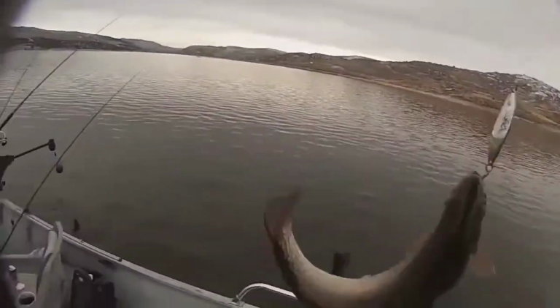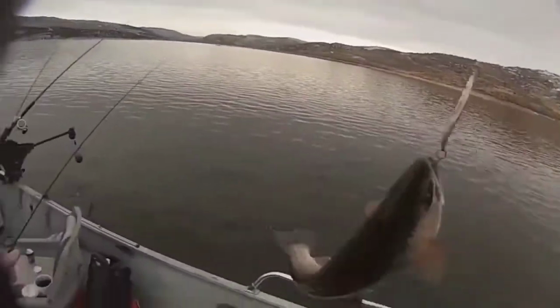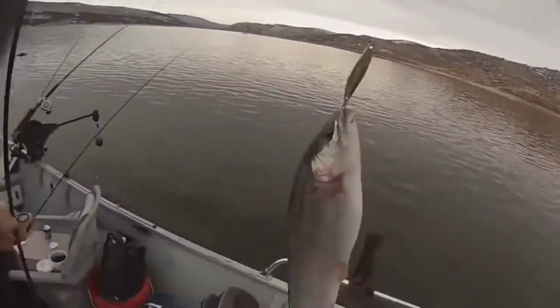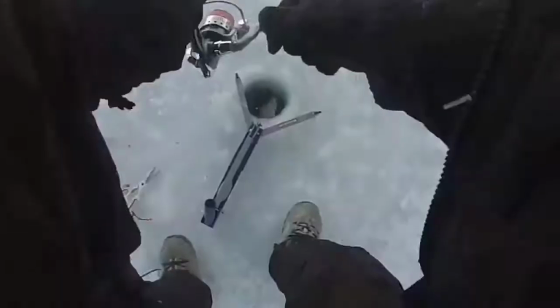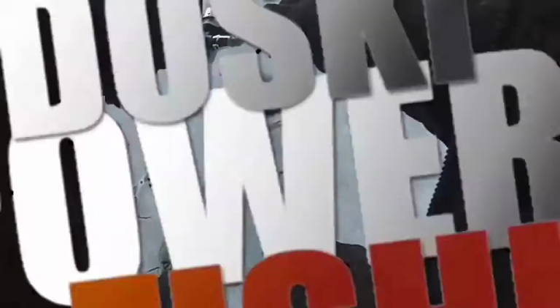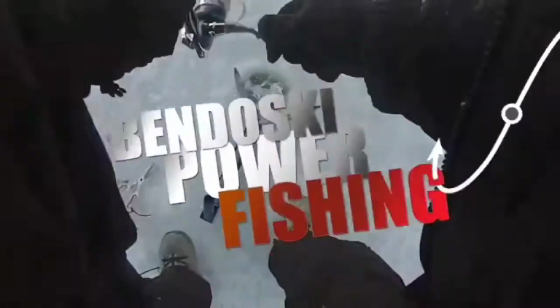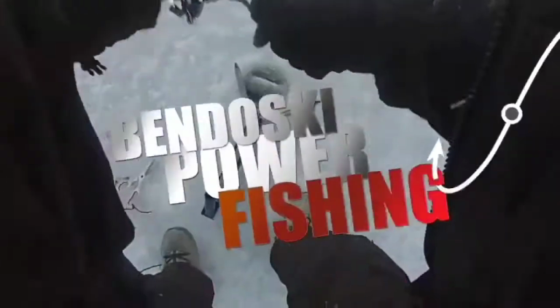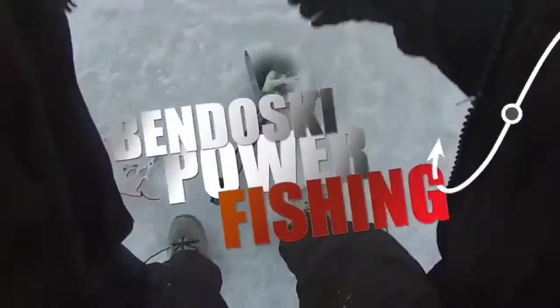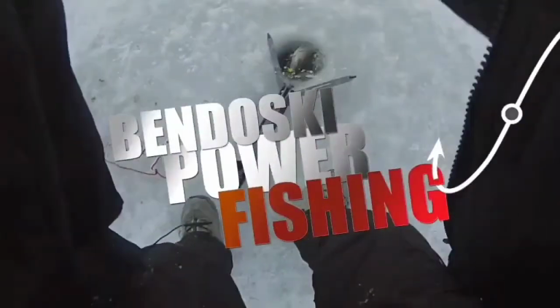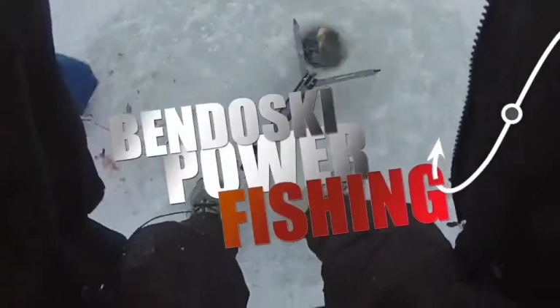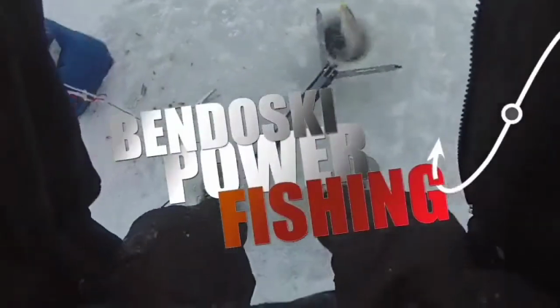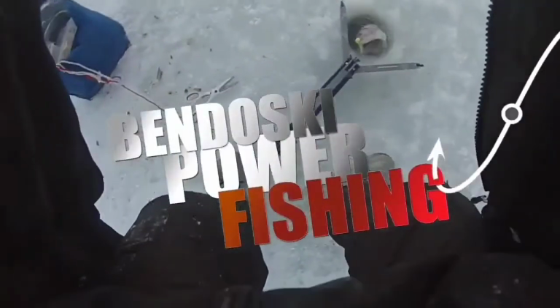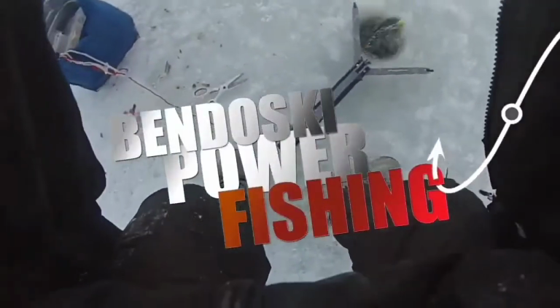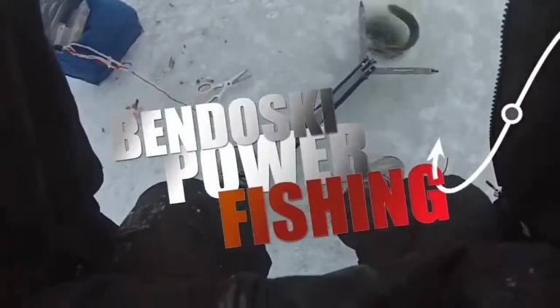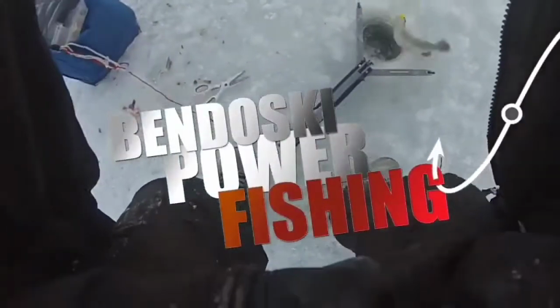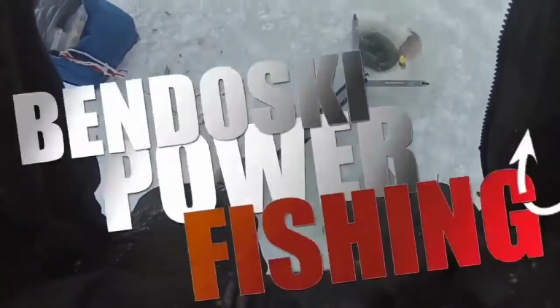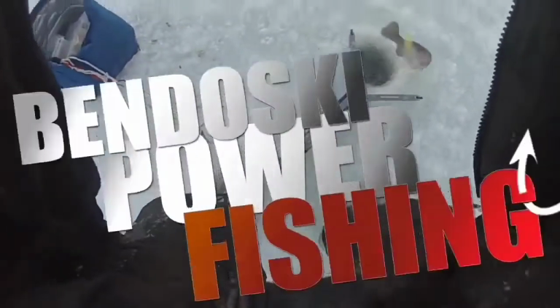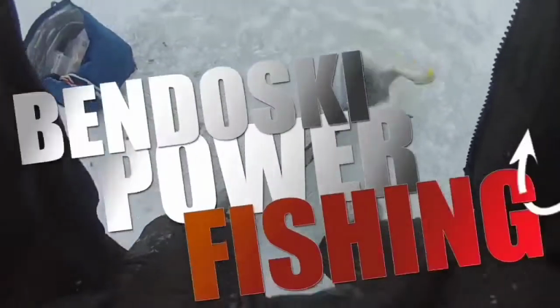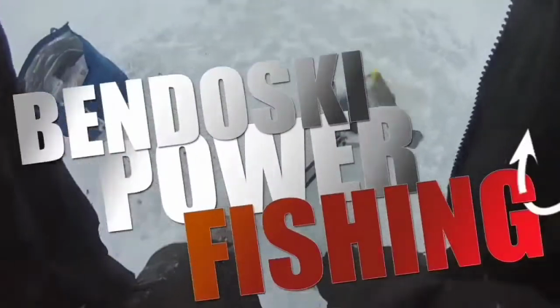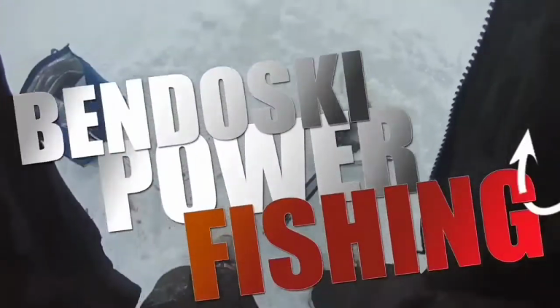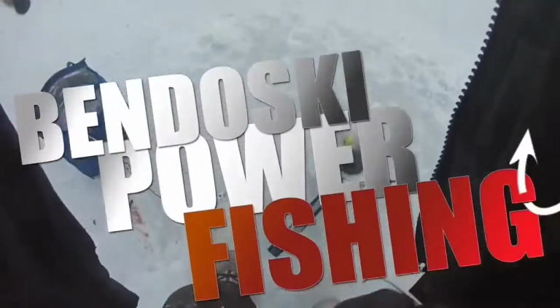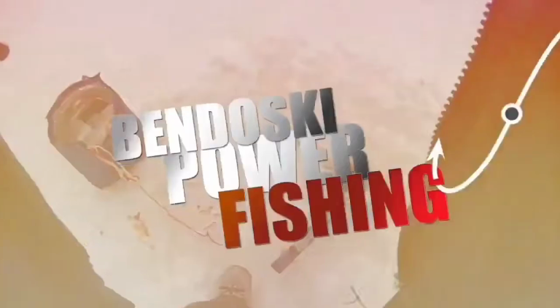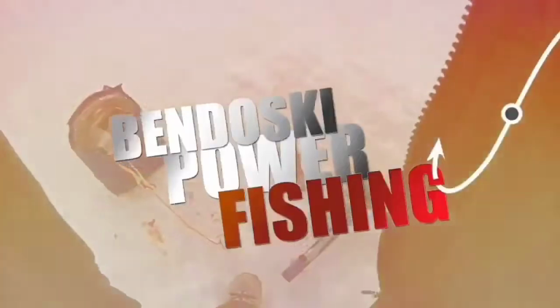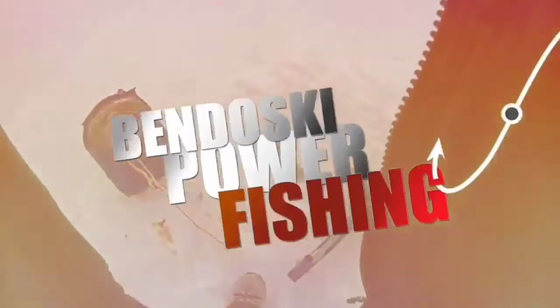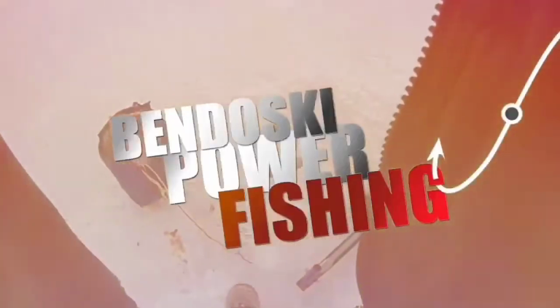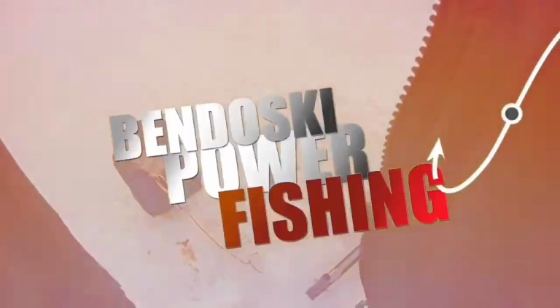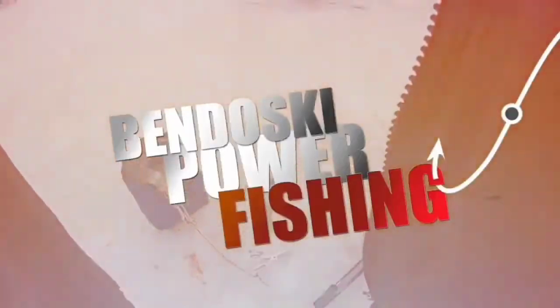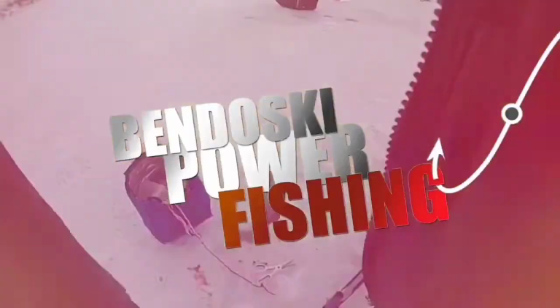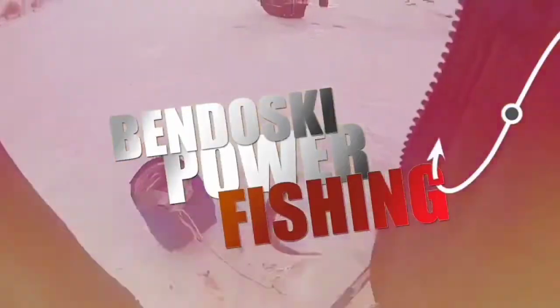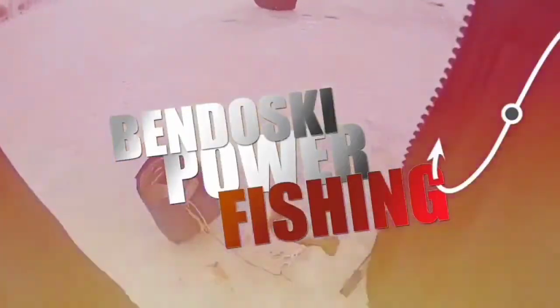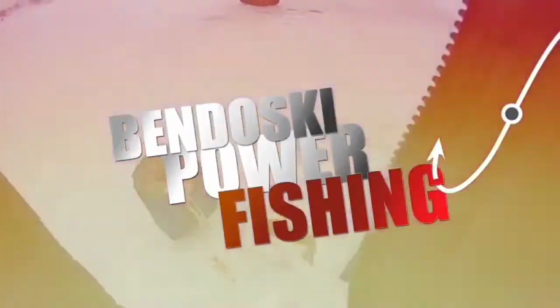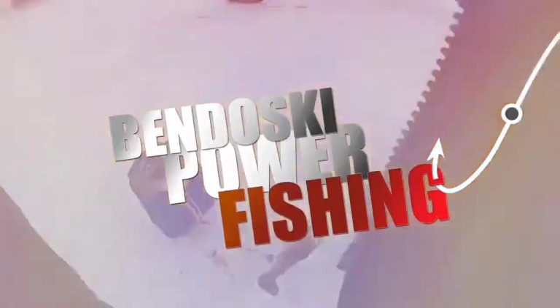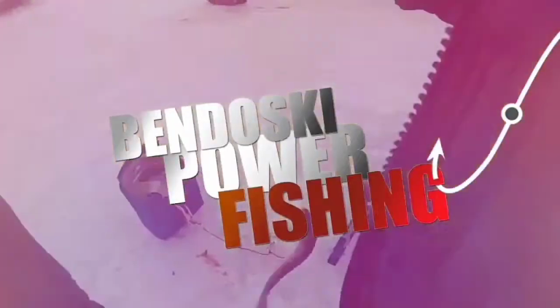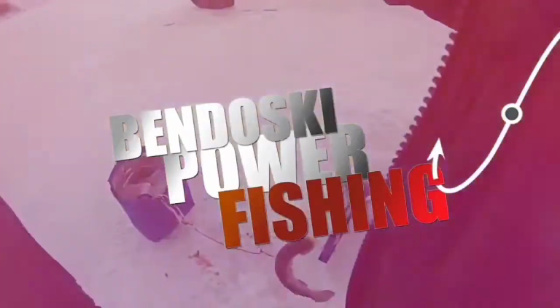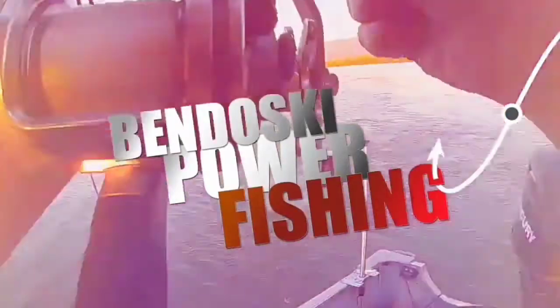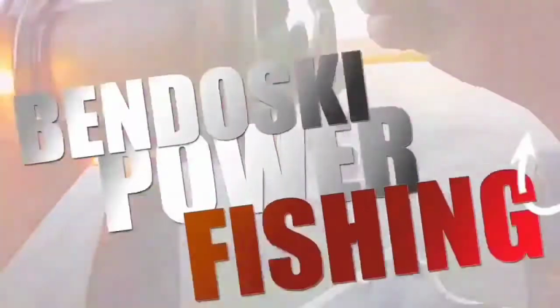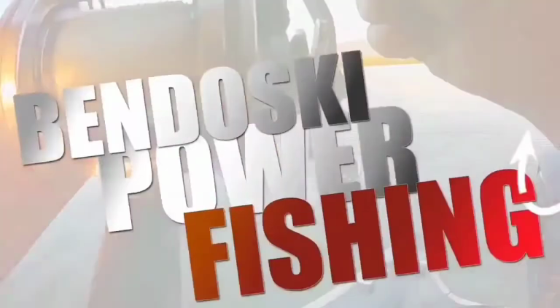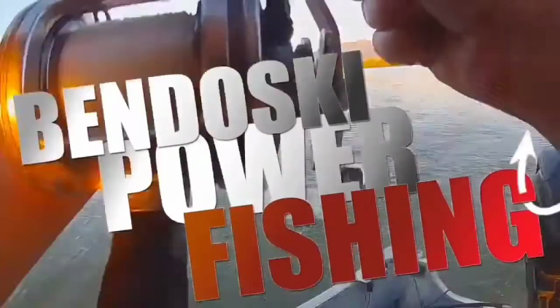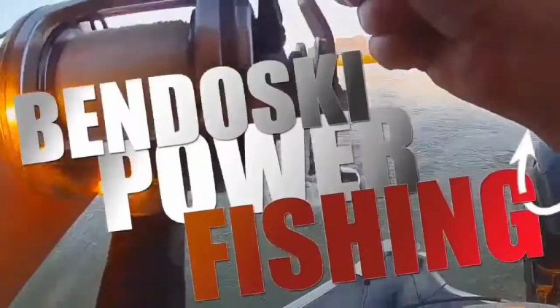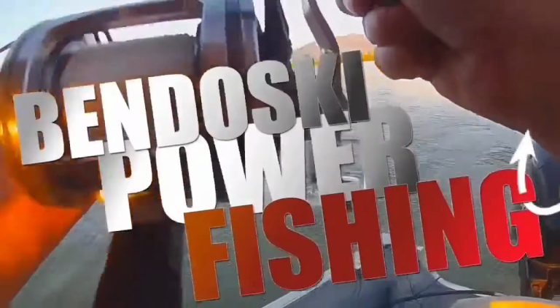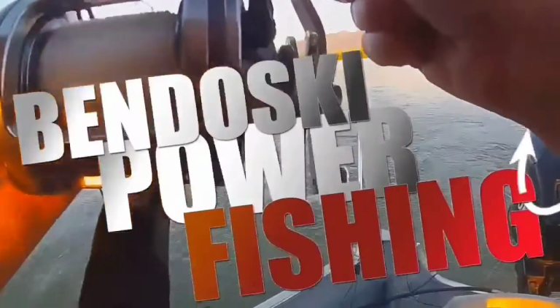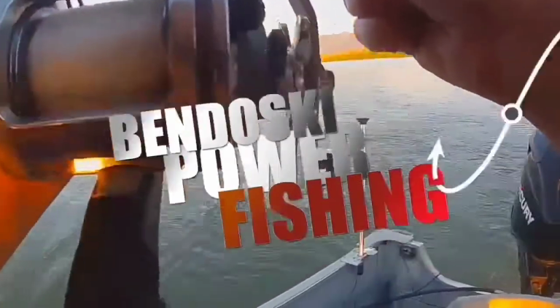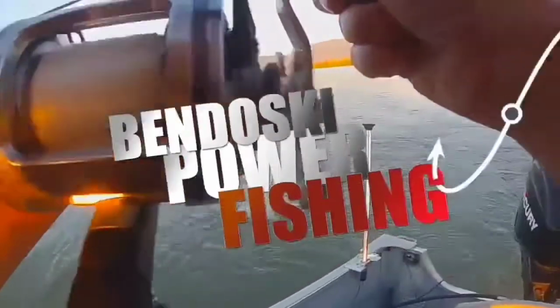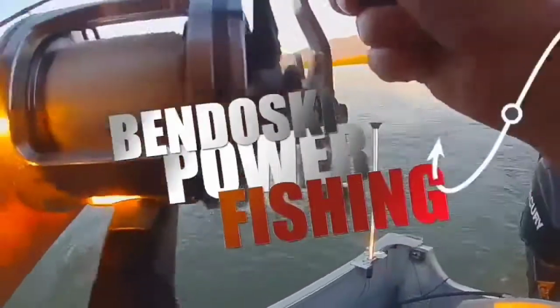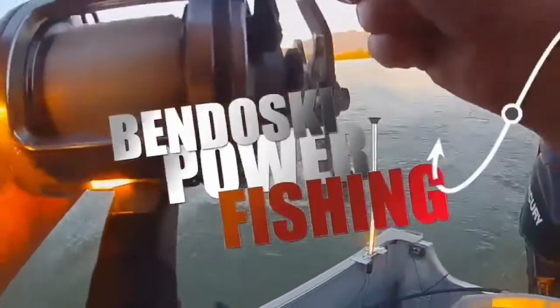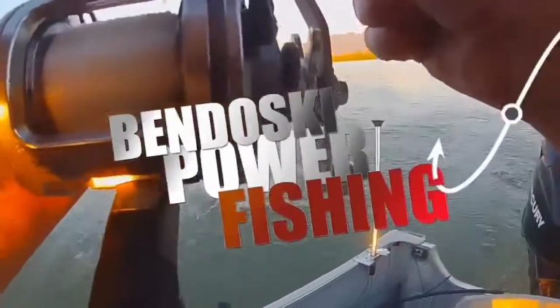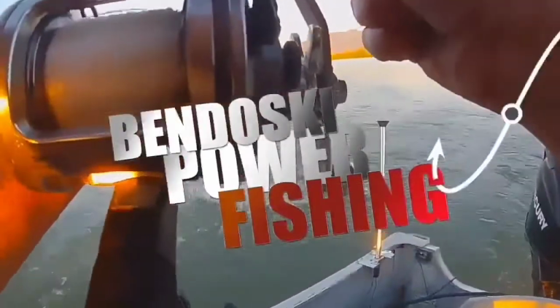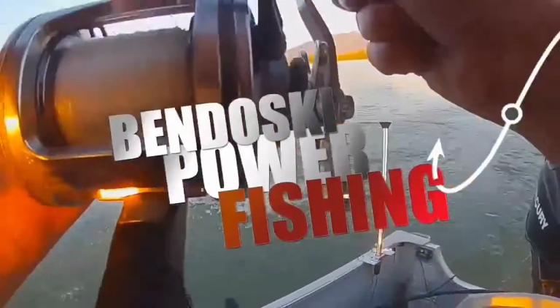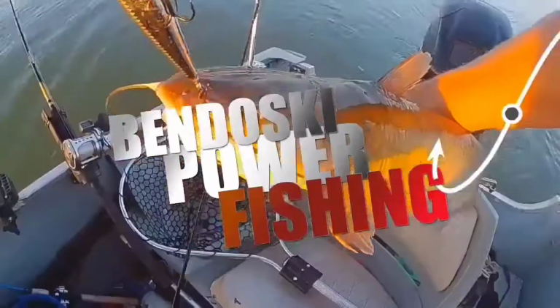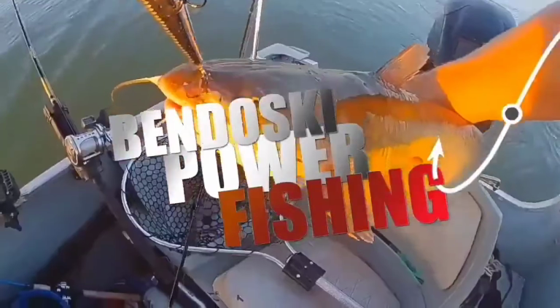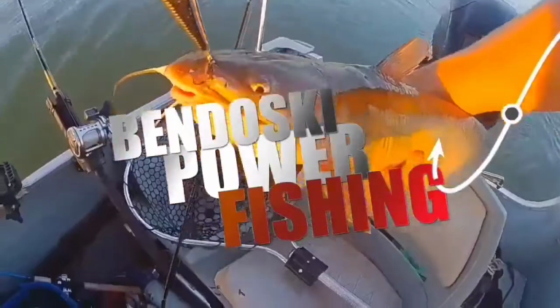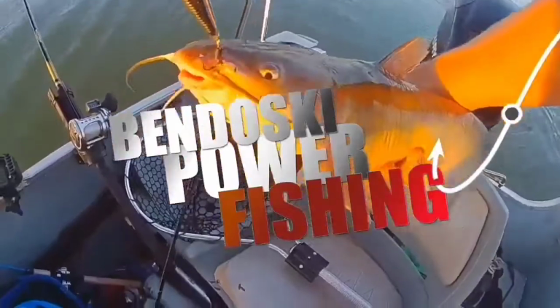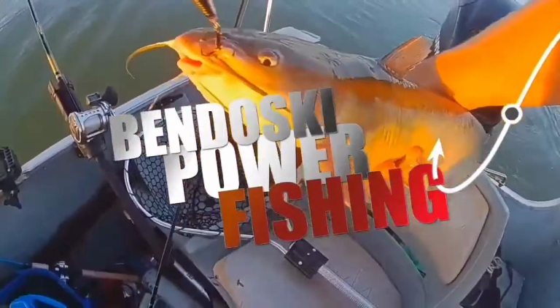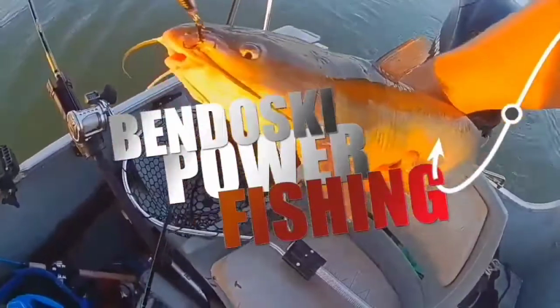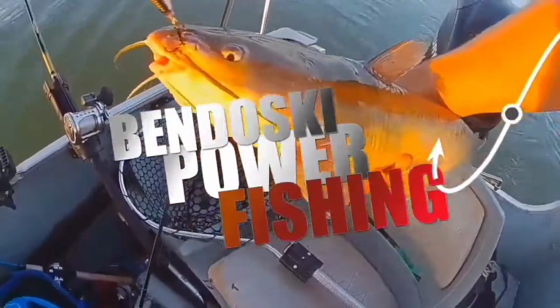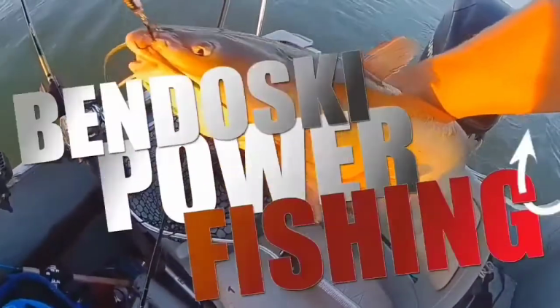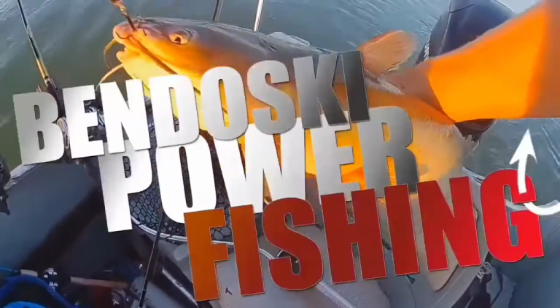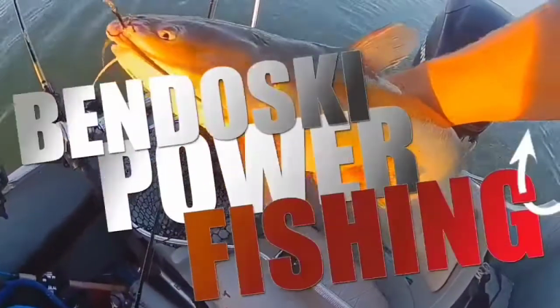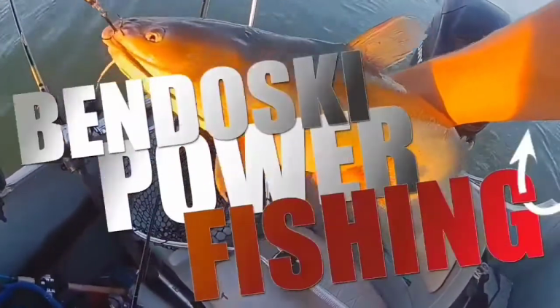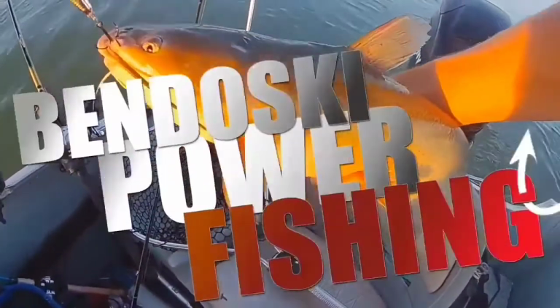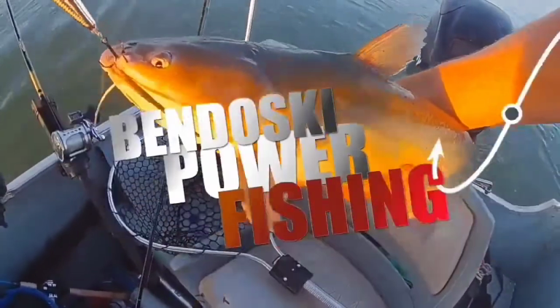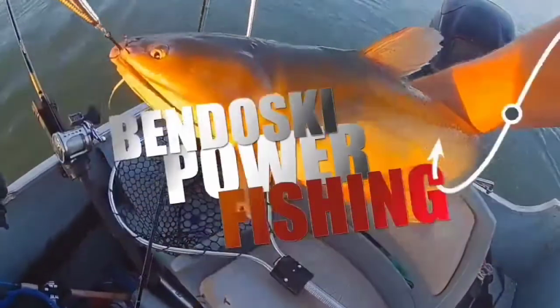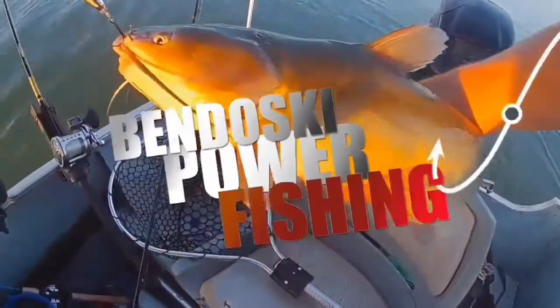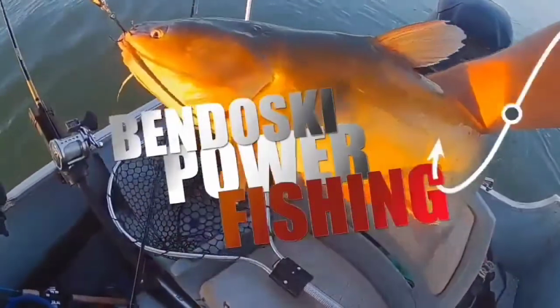Get this one through the ice — catfish right there!